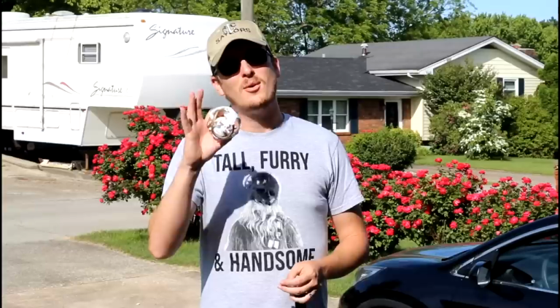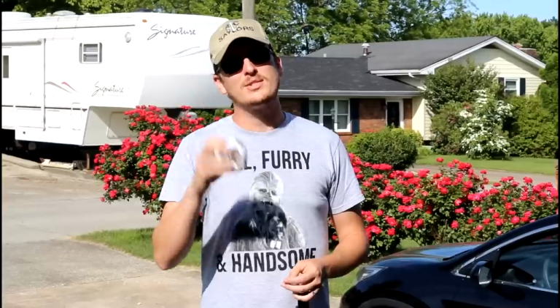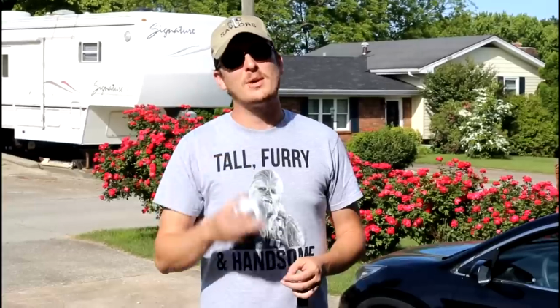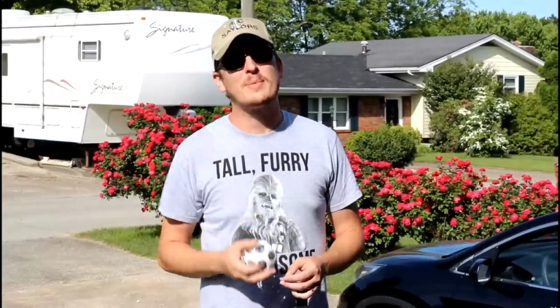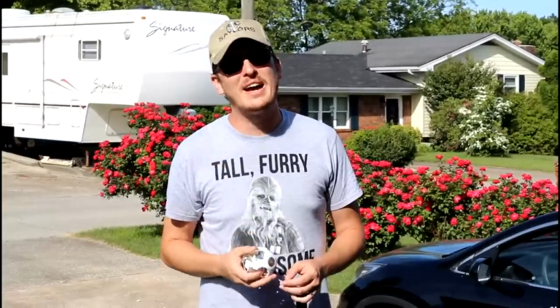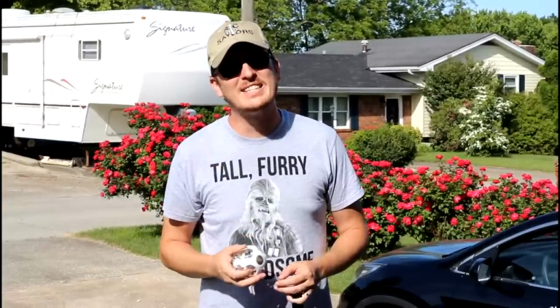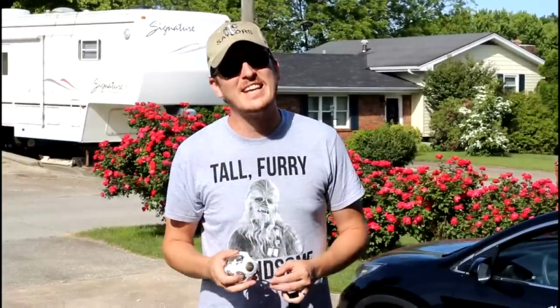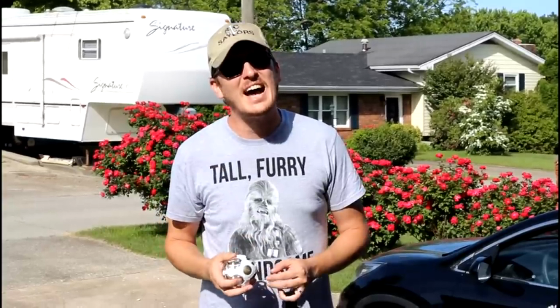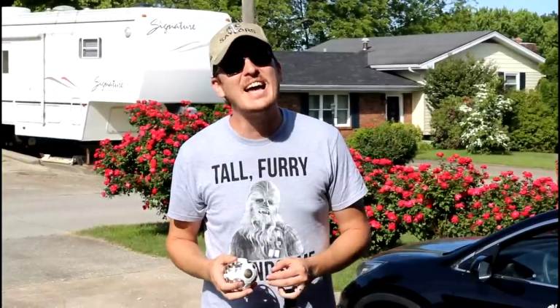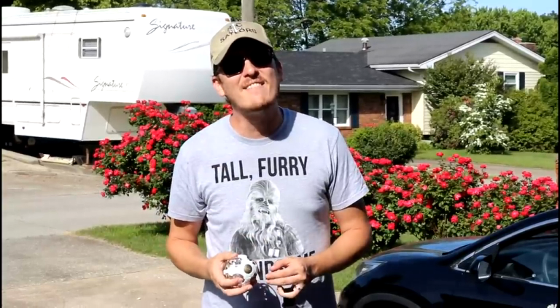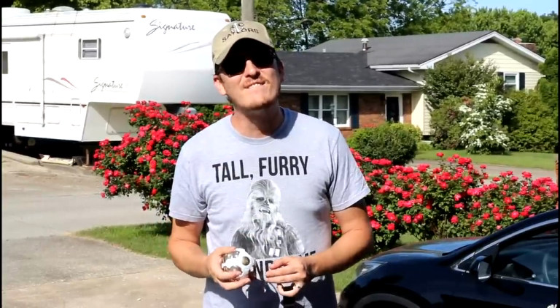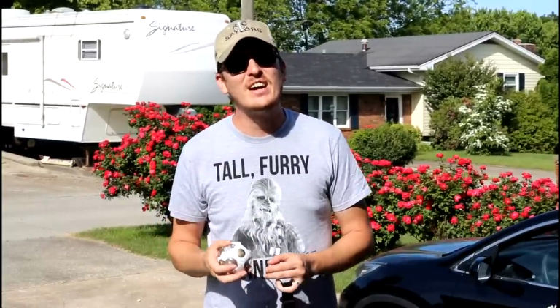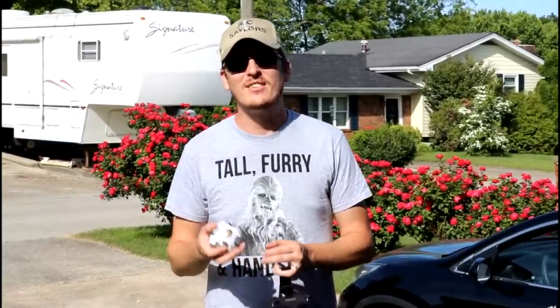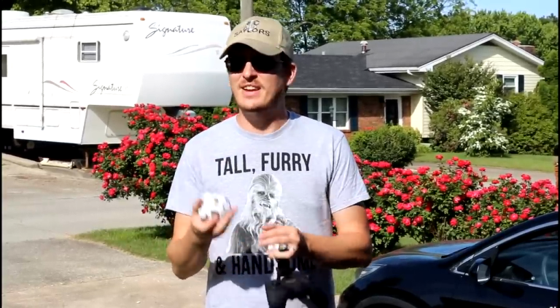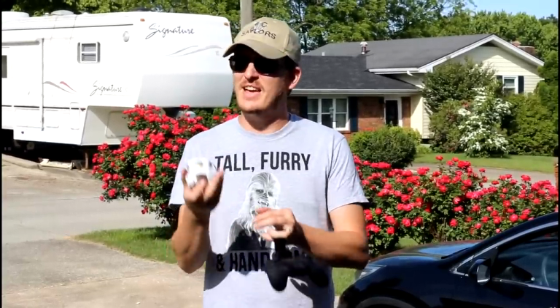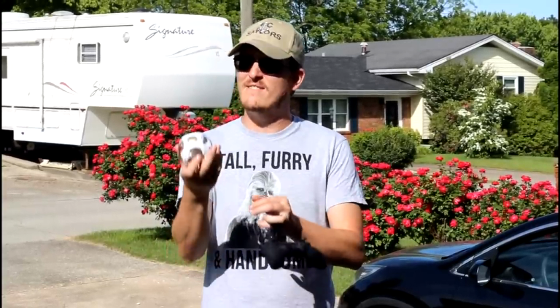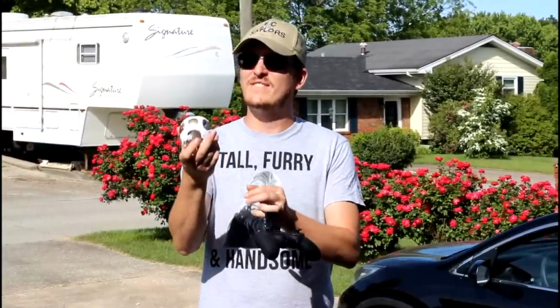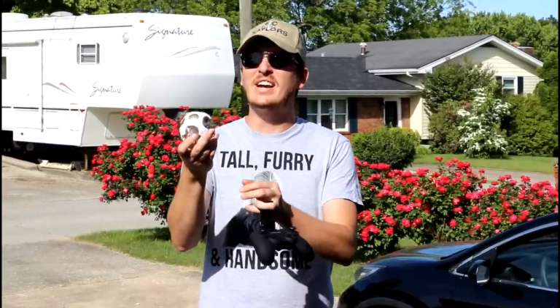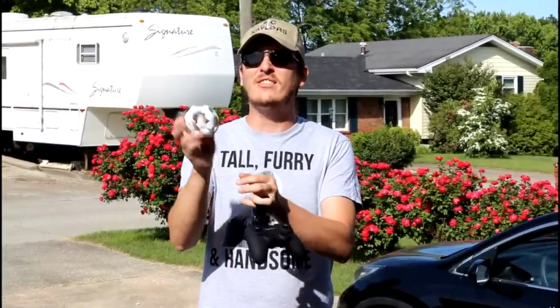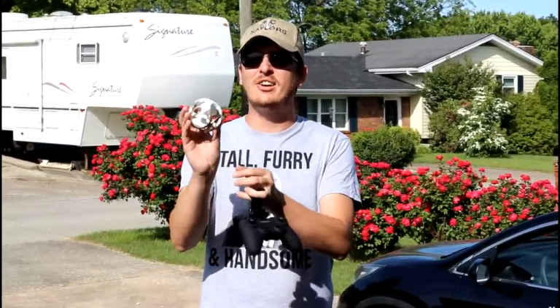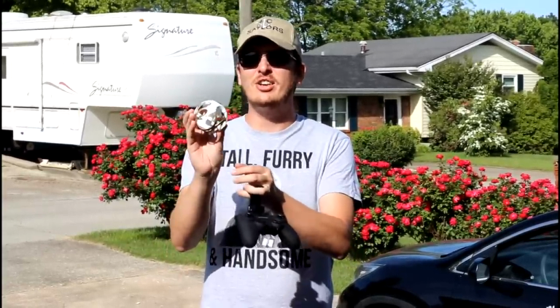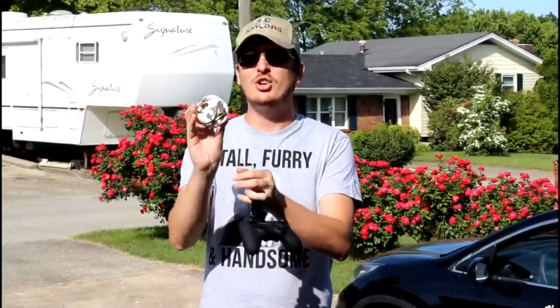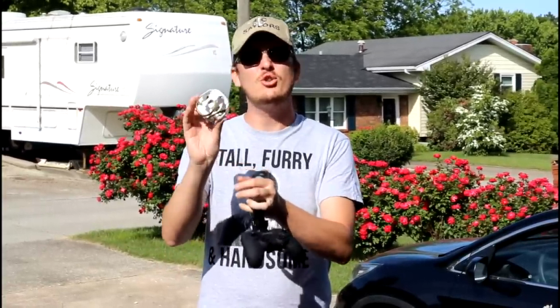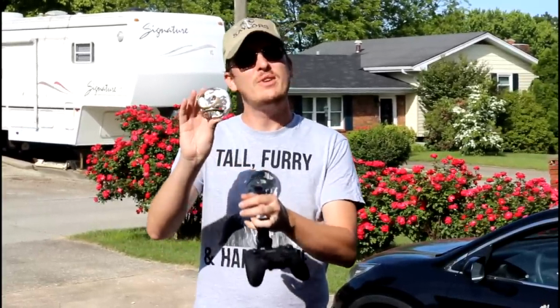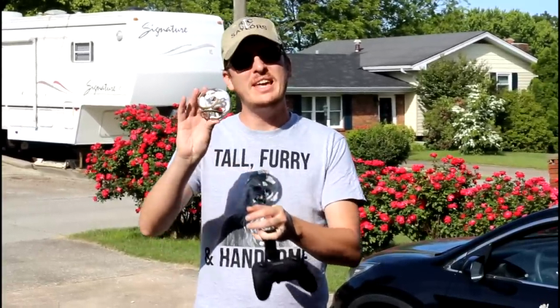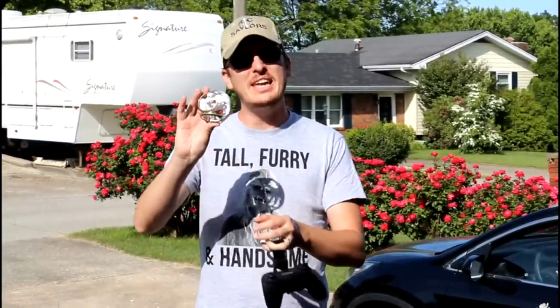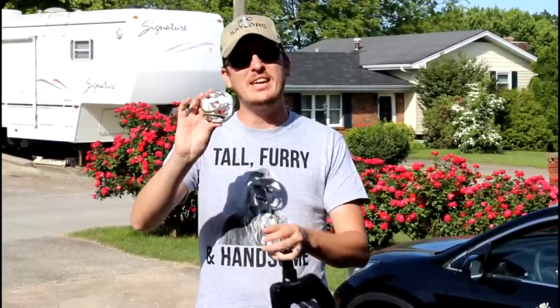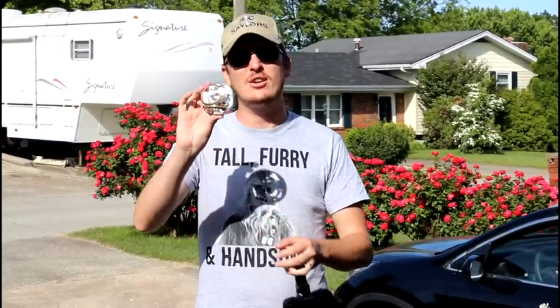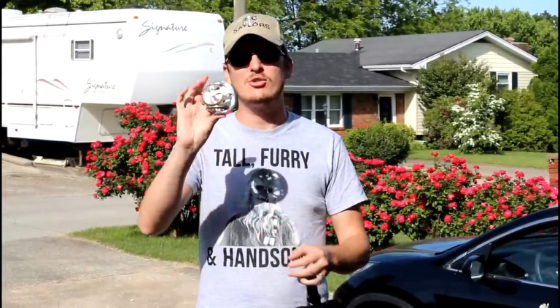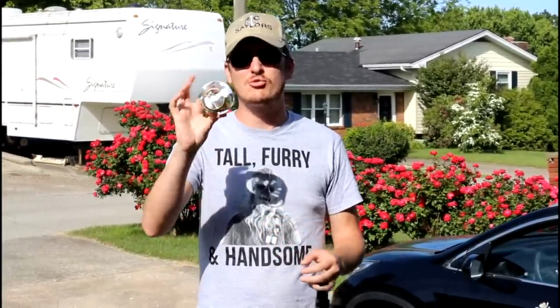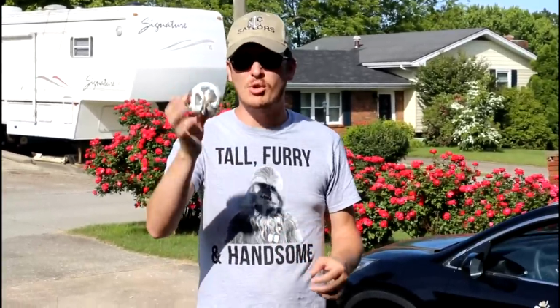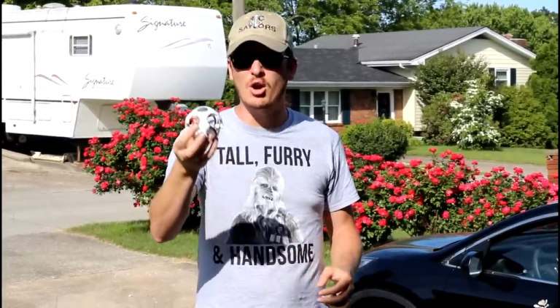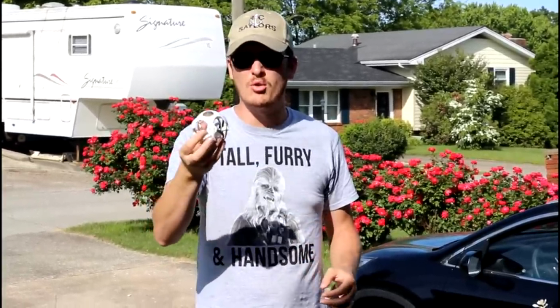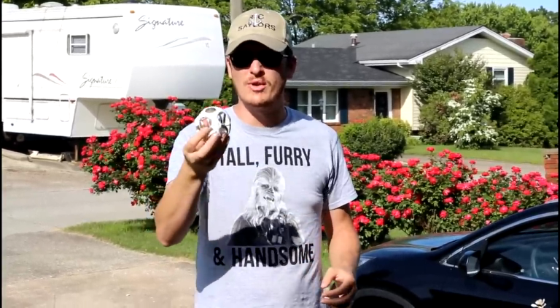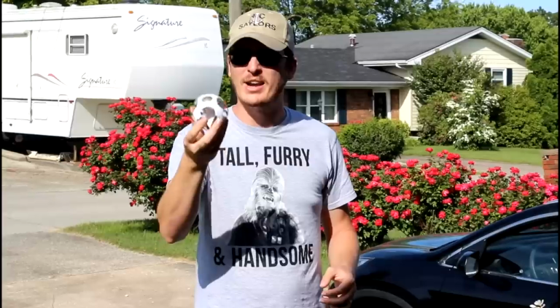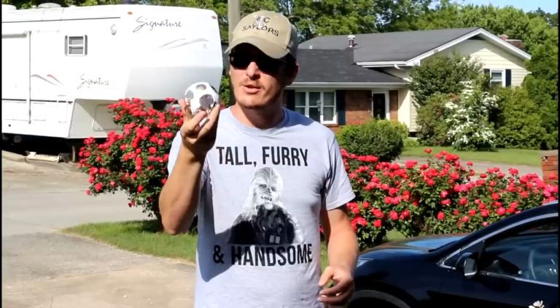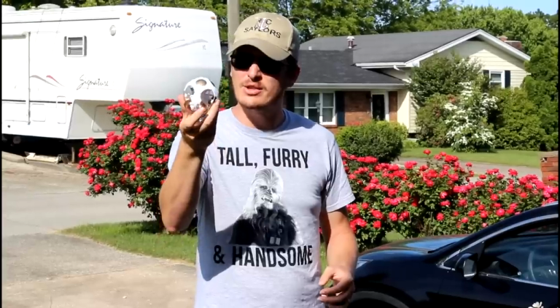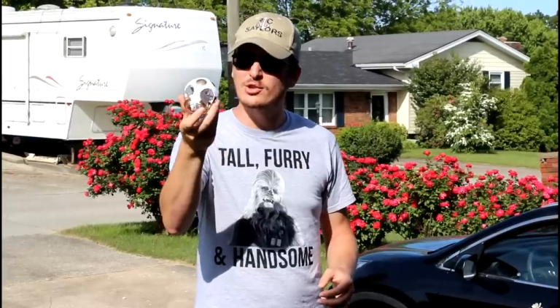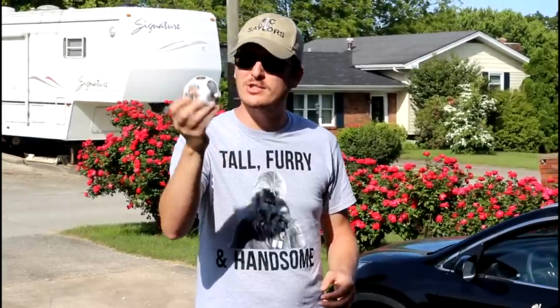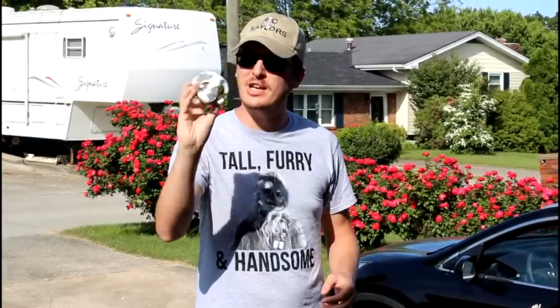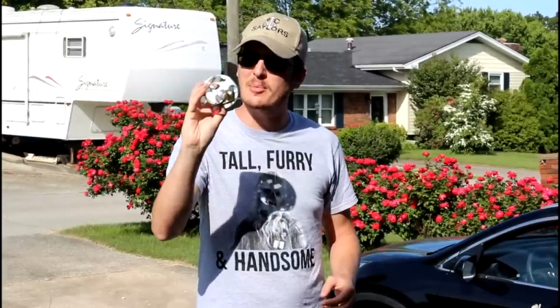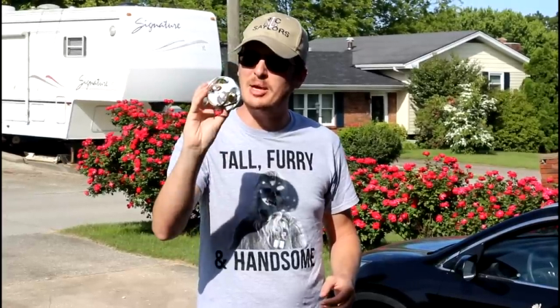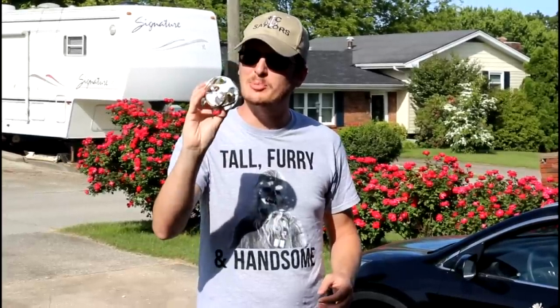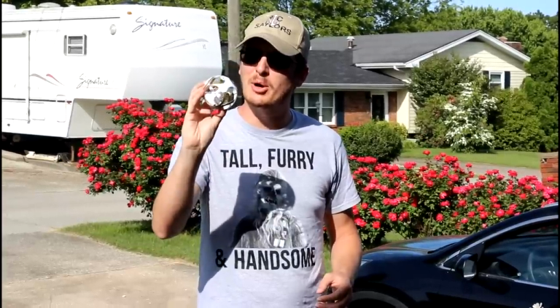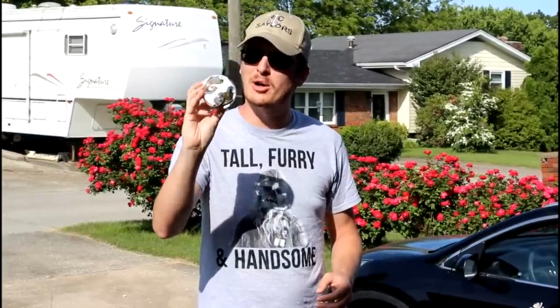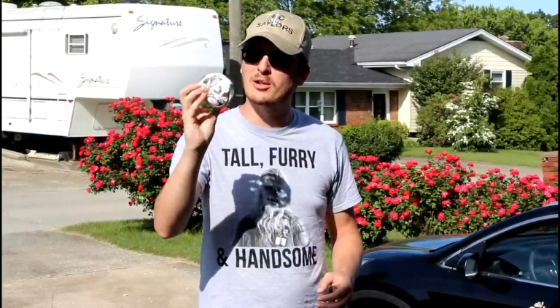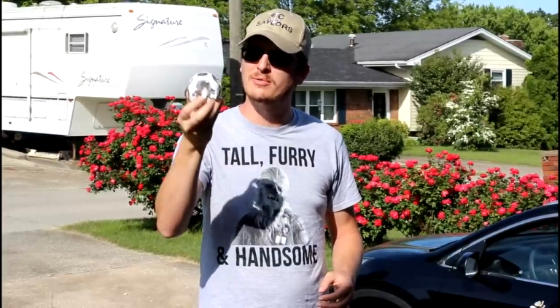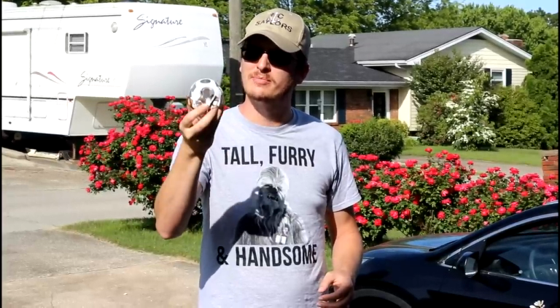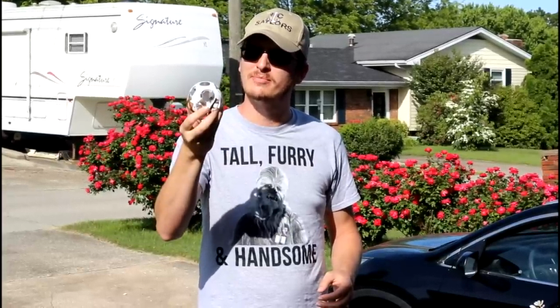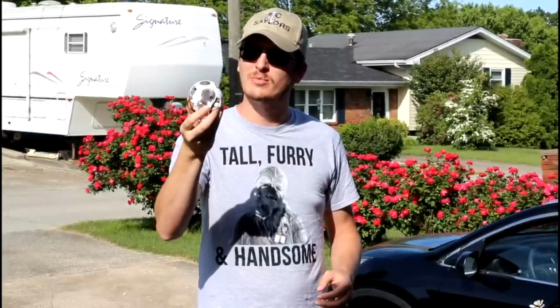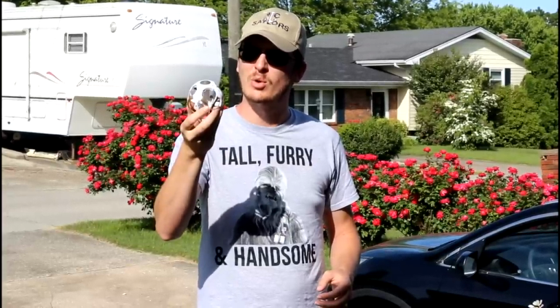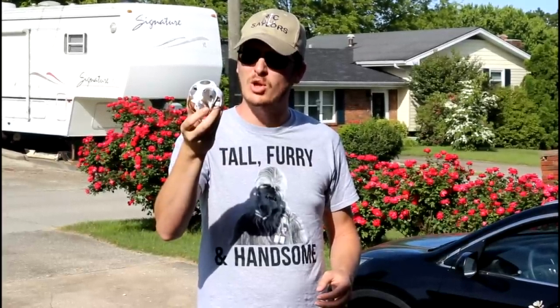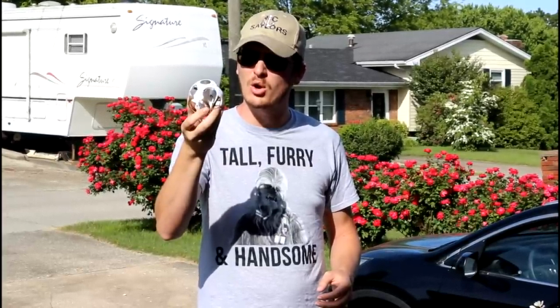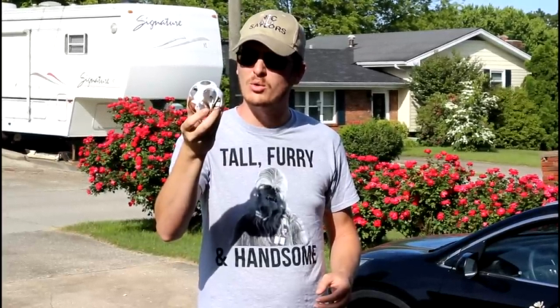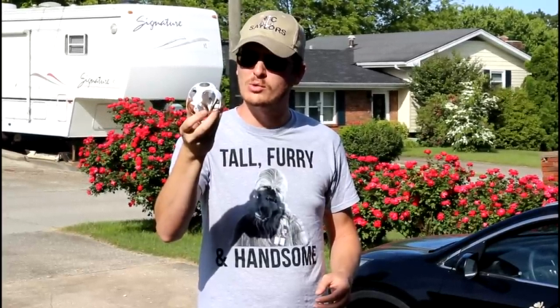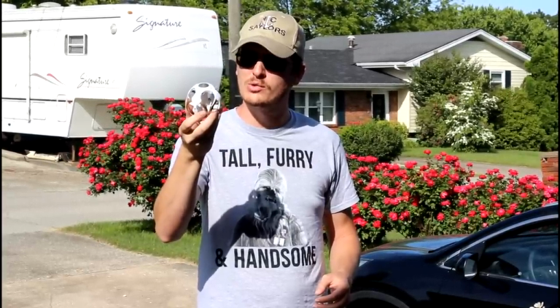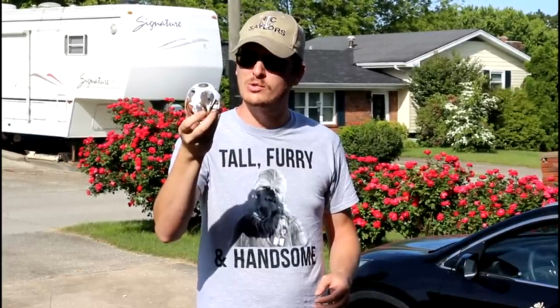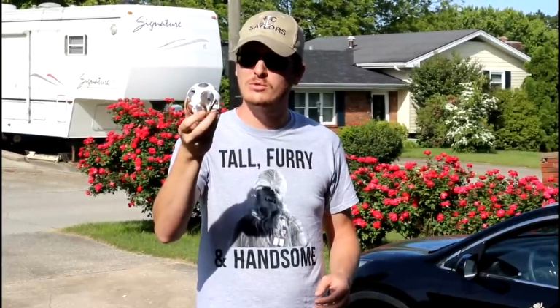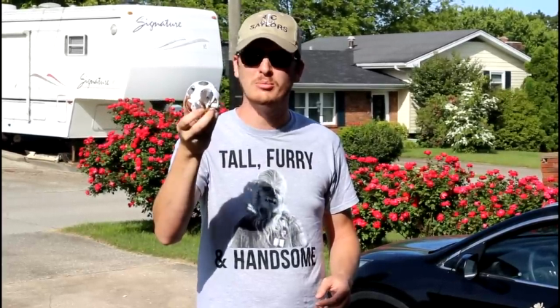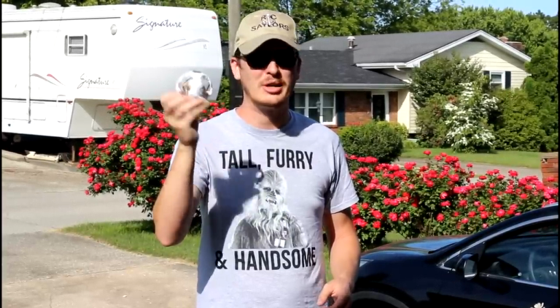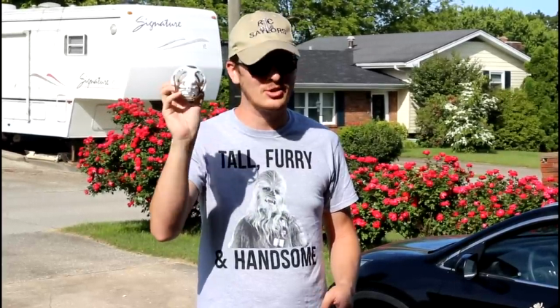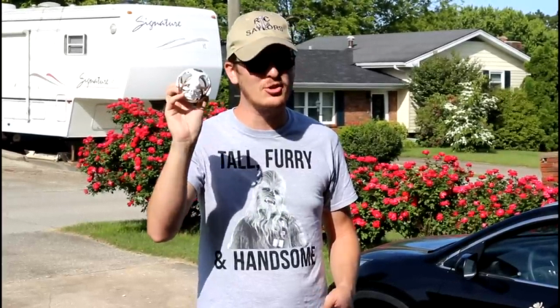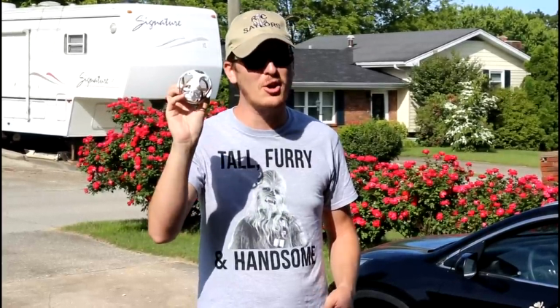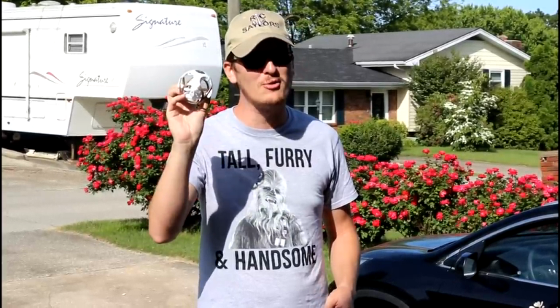What's up guys, I have found a very unique drone. I know this looks like a baseball with holes, but it's a drone.